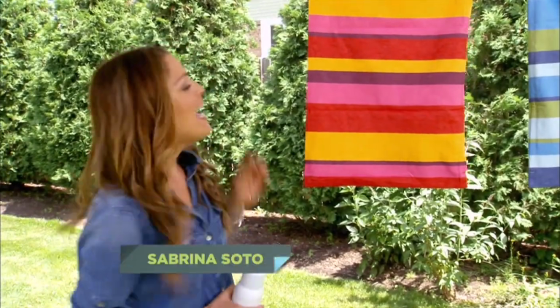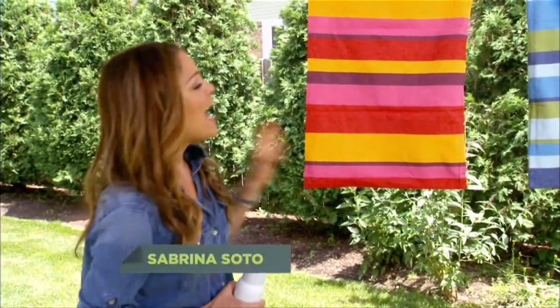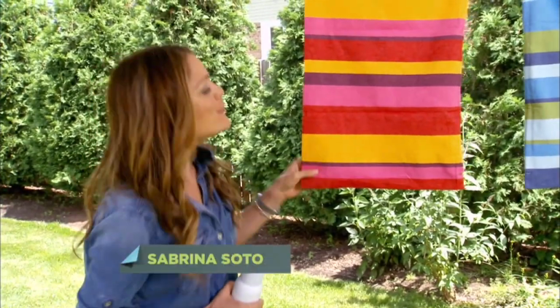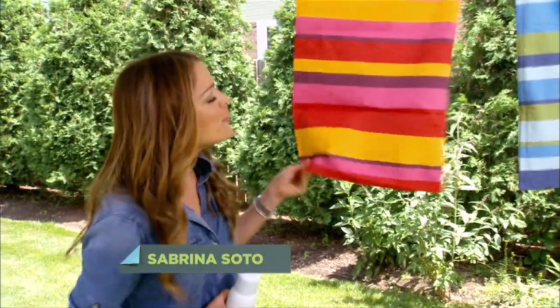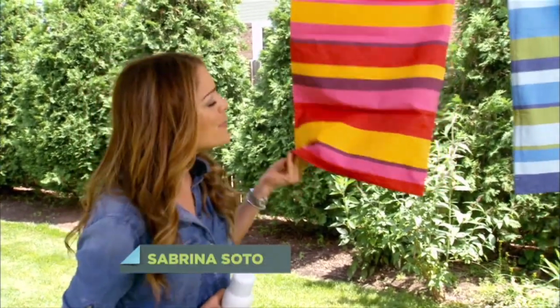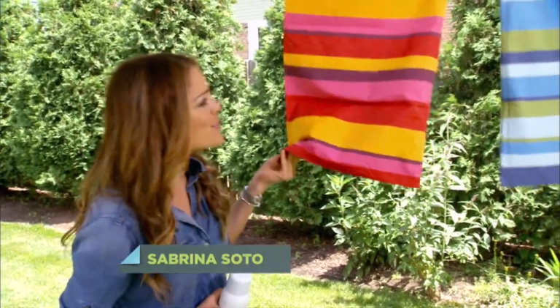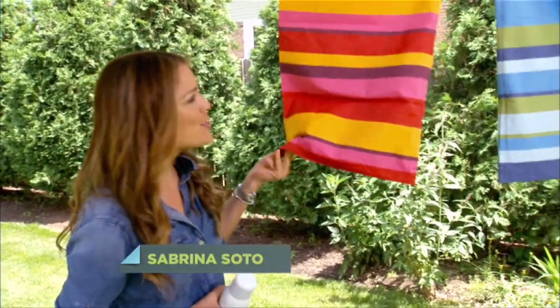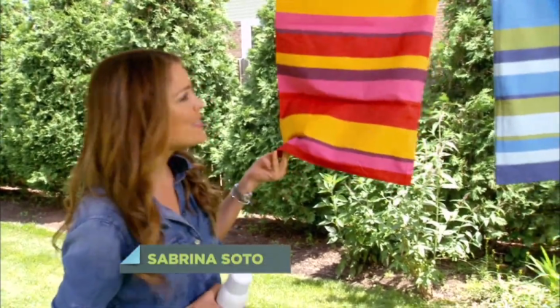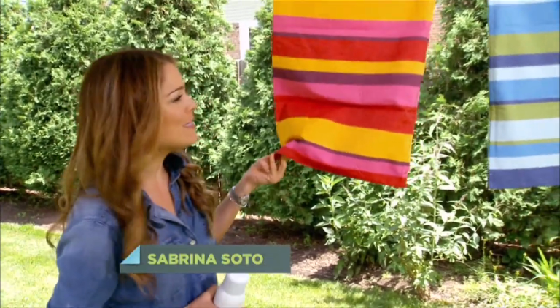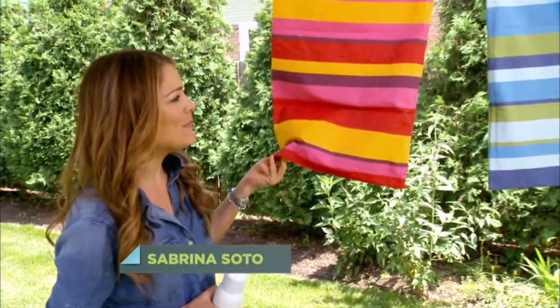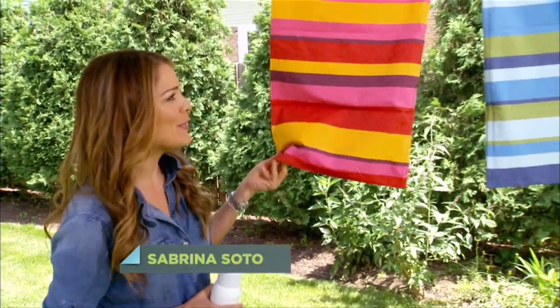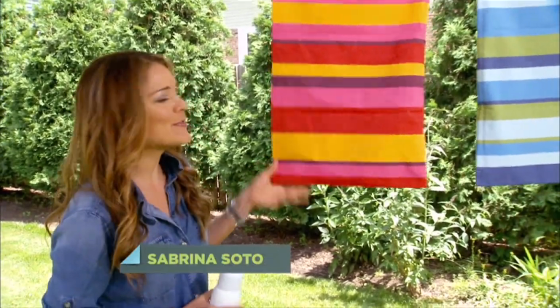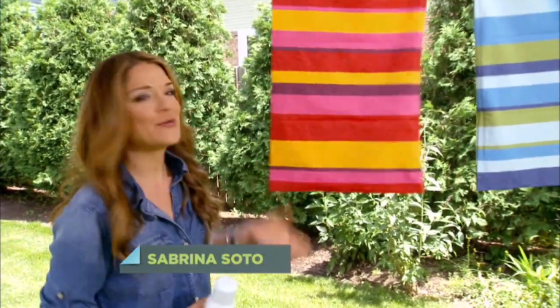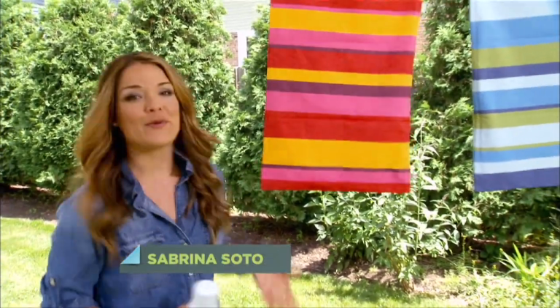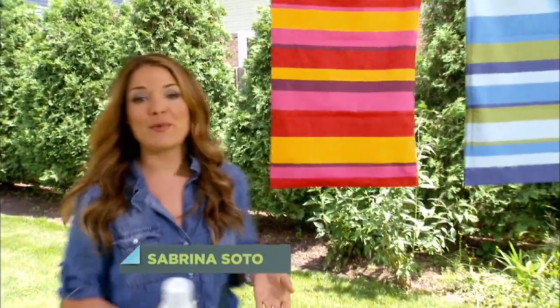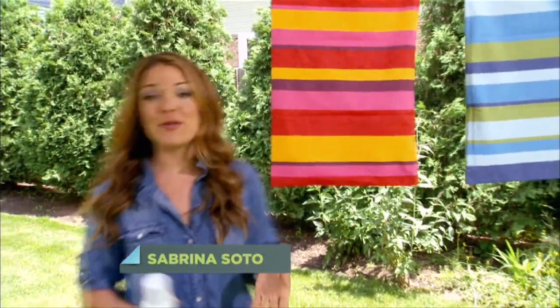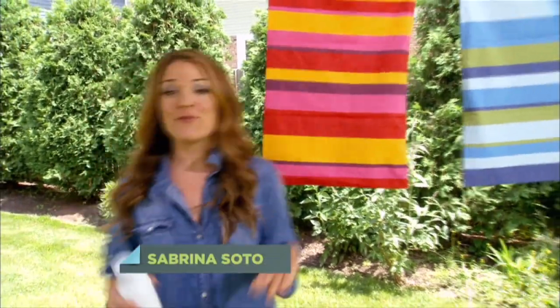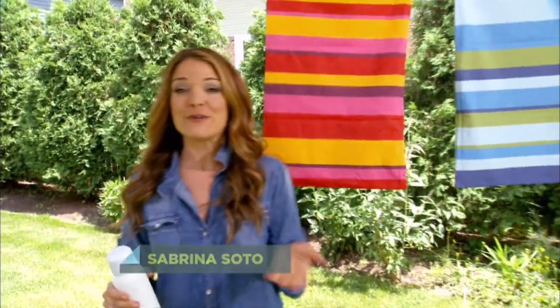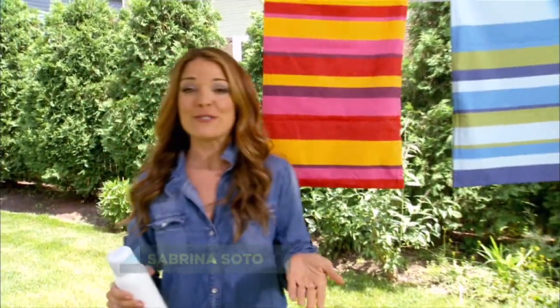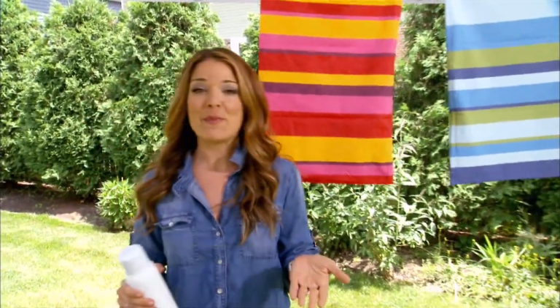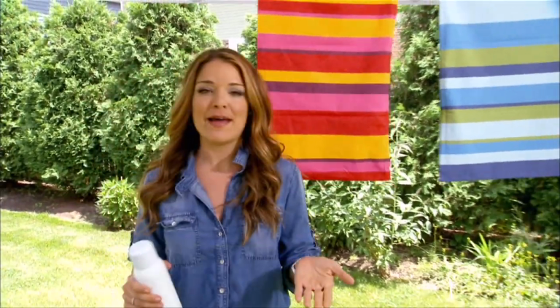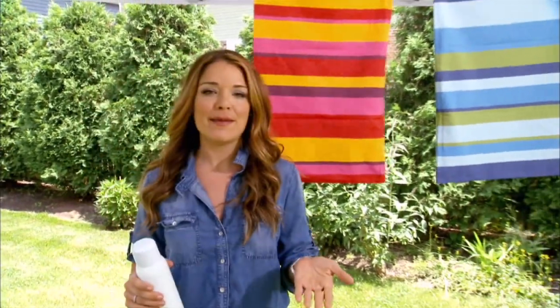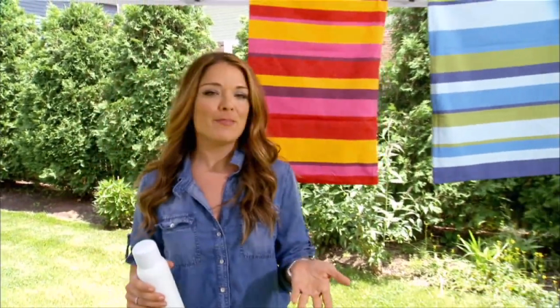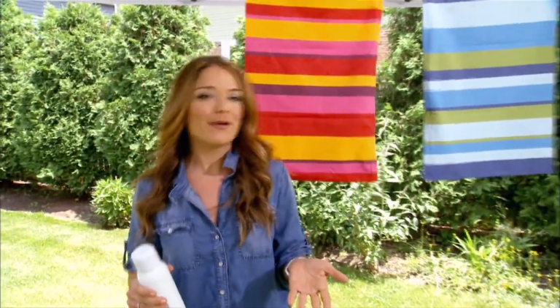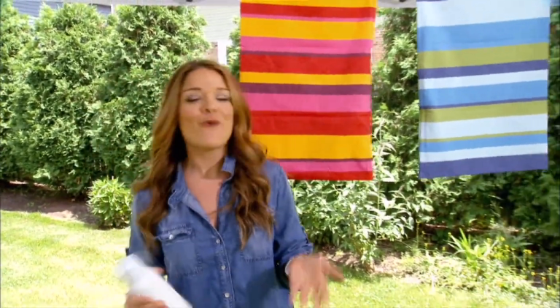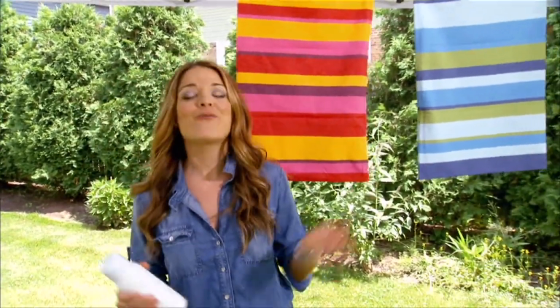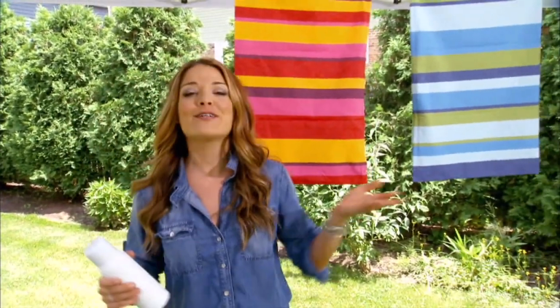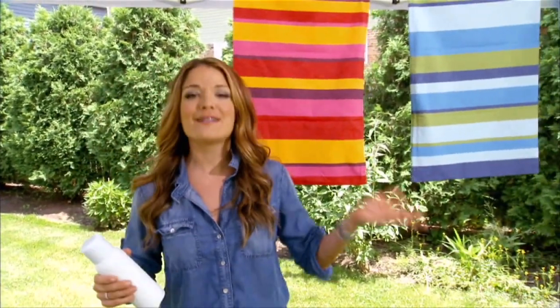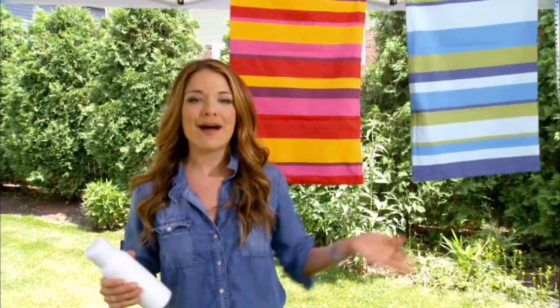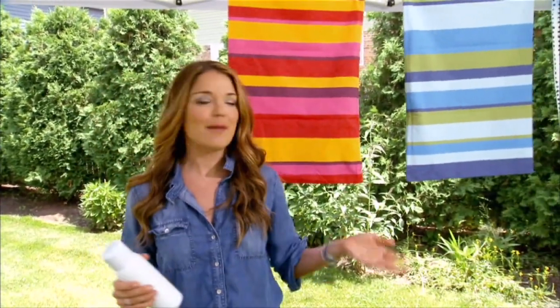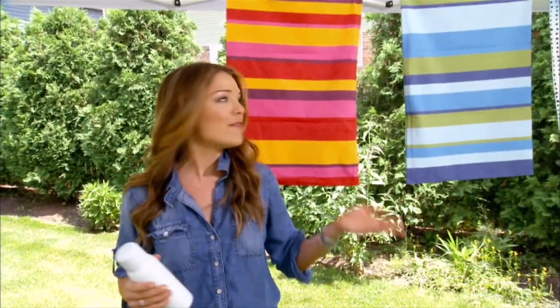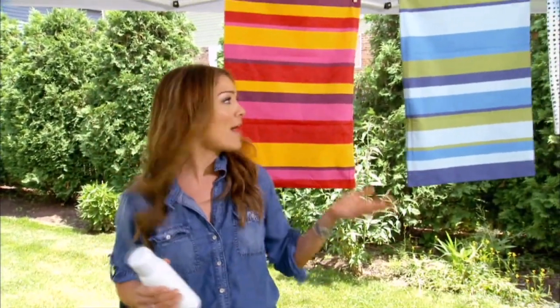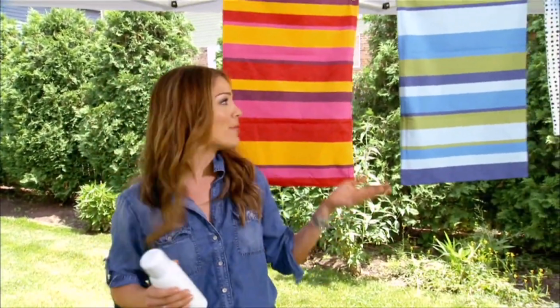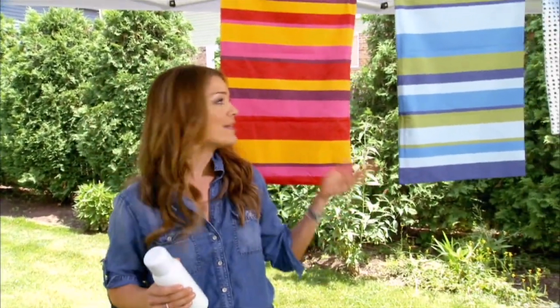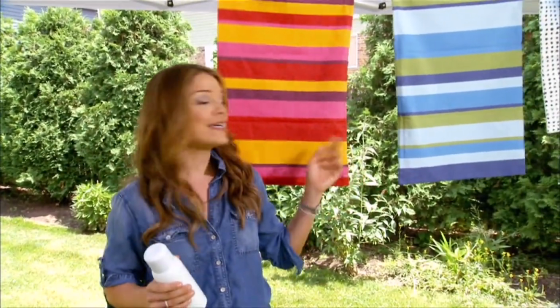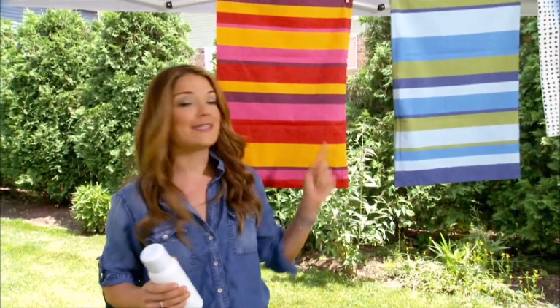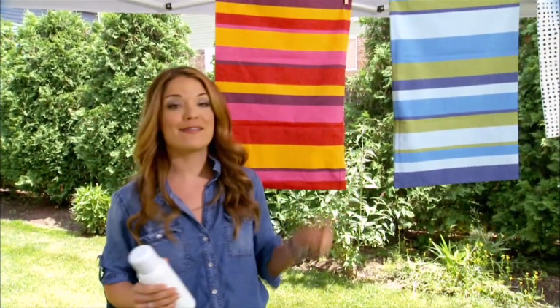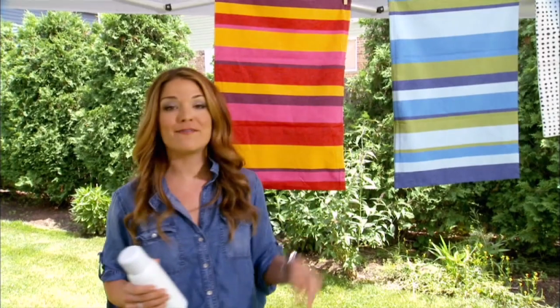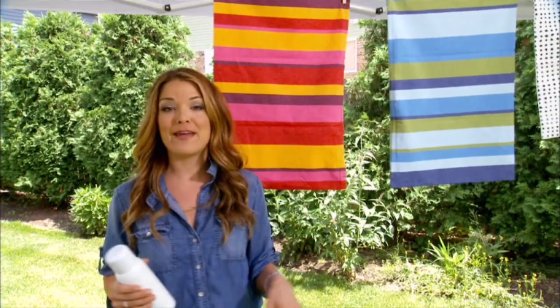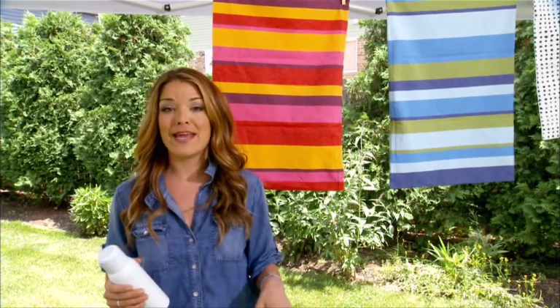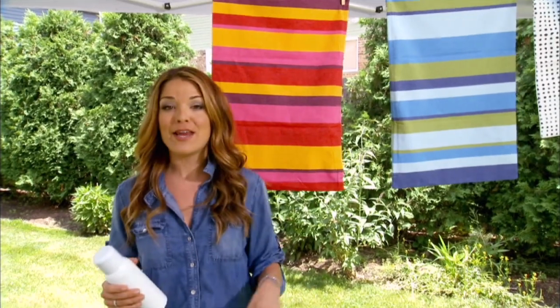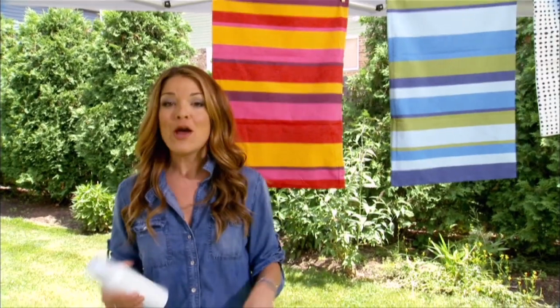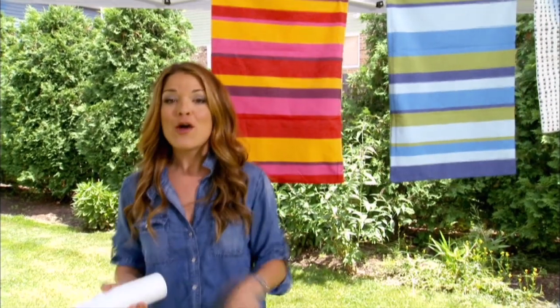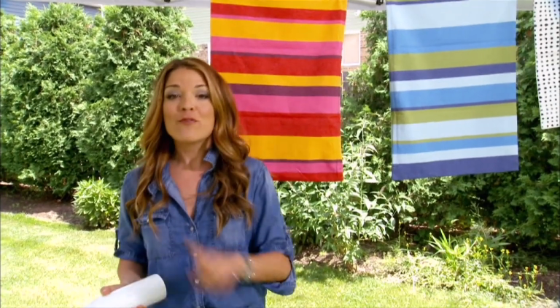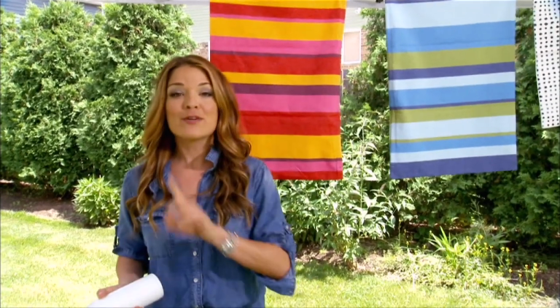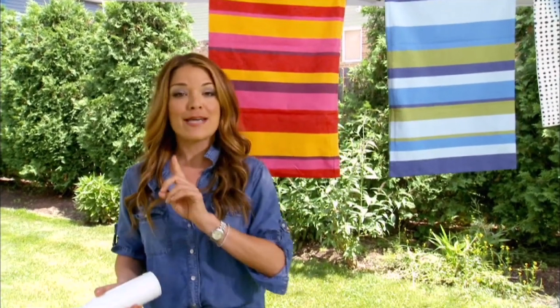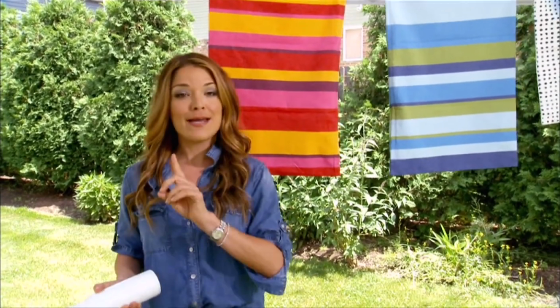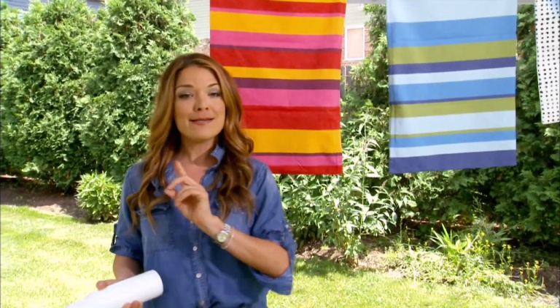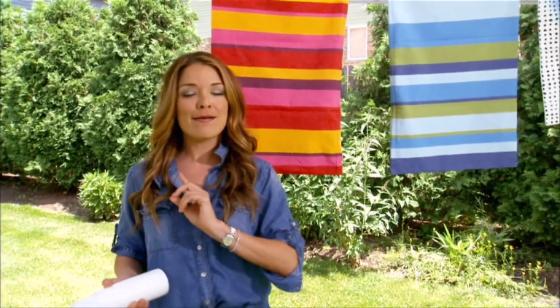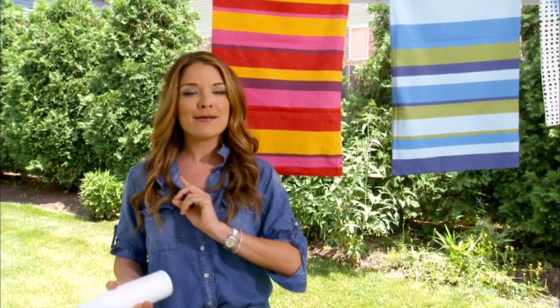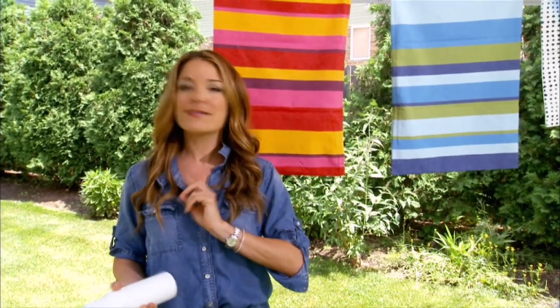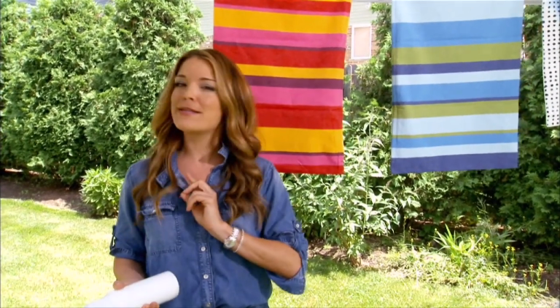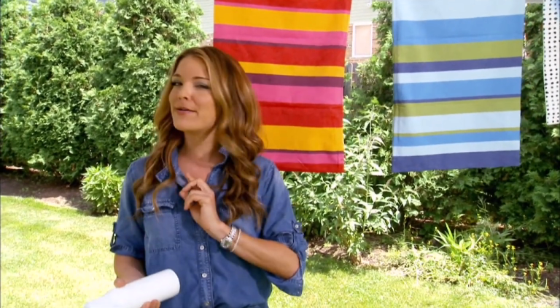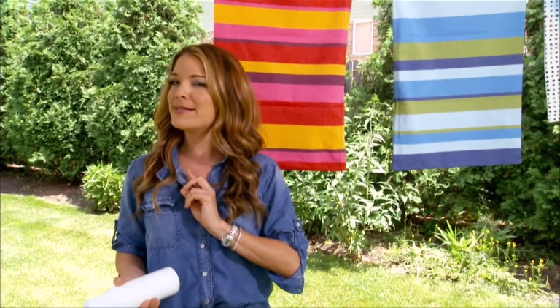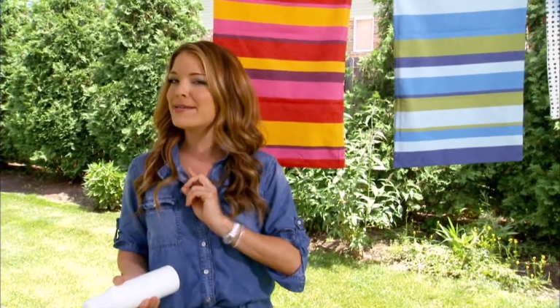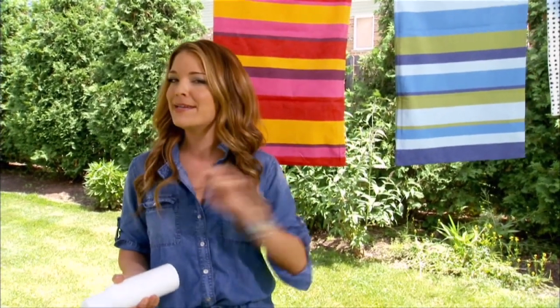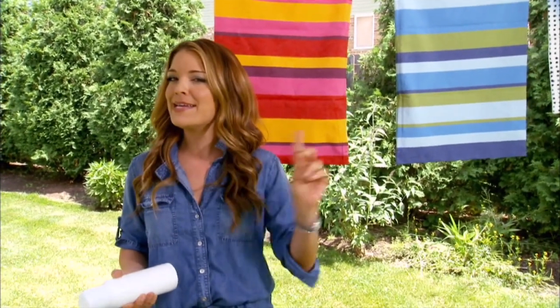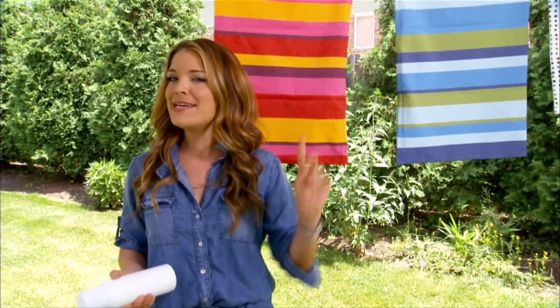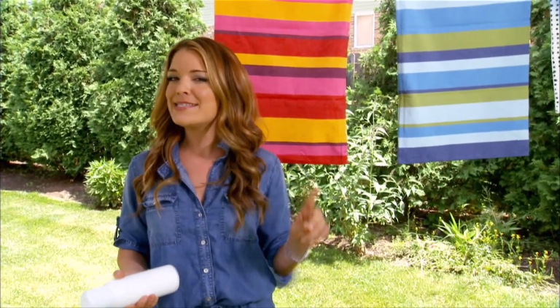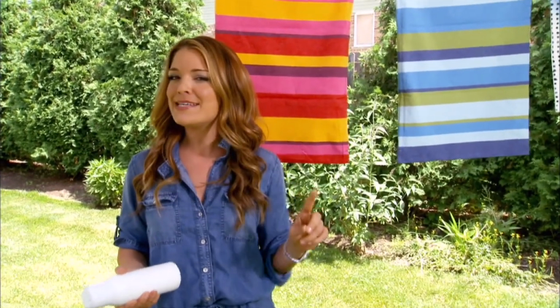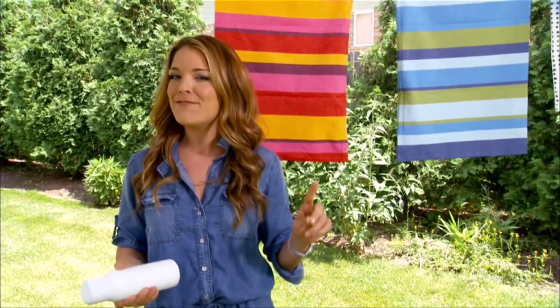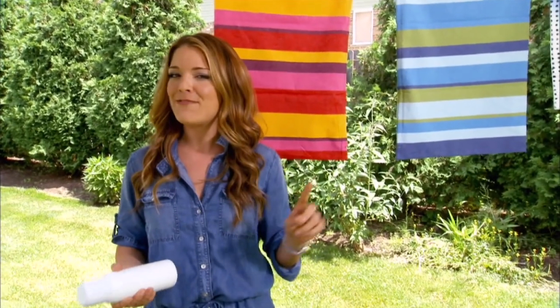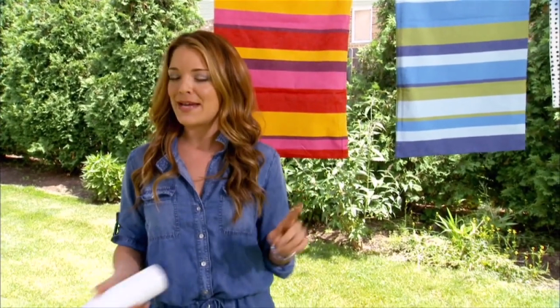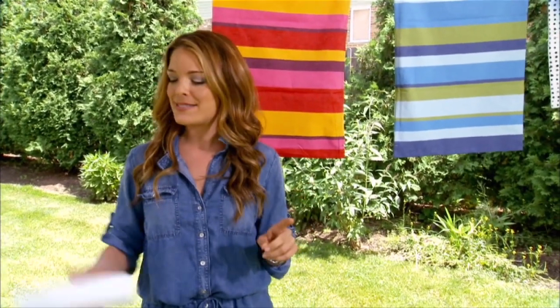Outdoor cushions and pillows look great when you first buy them, but over time the fabric tends to fade. For $10, there is an easy fix.